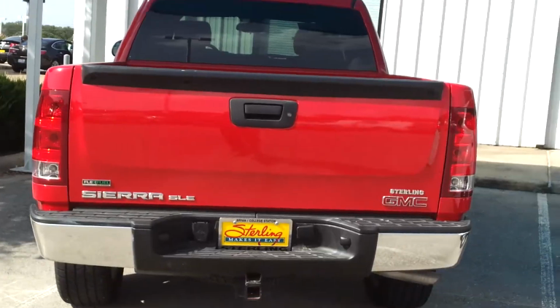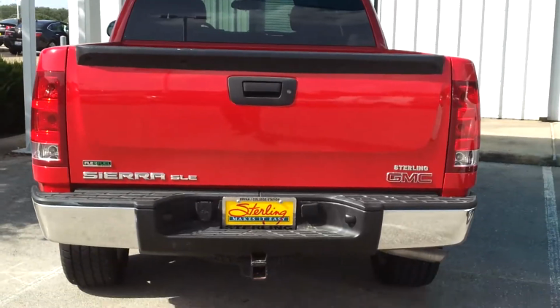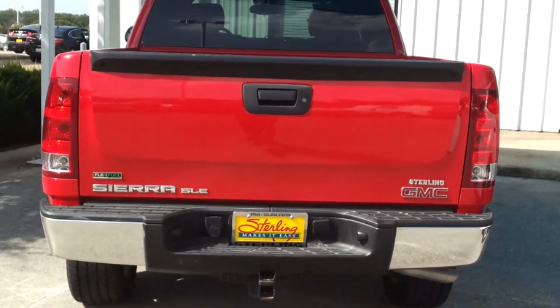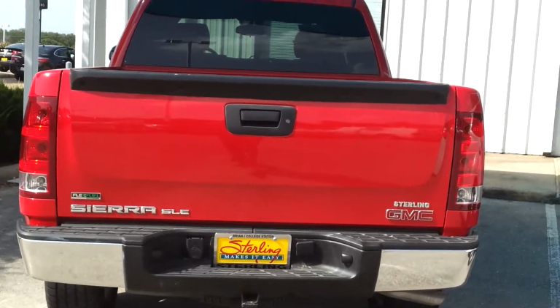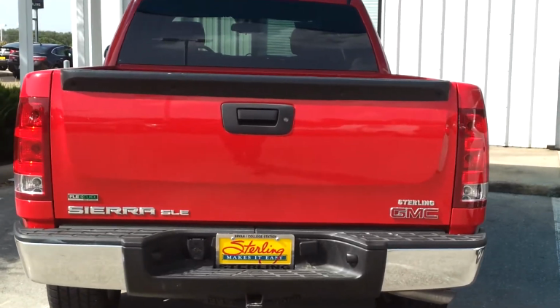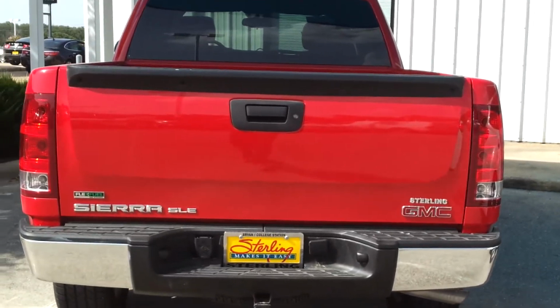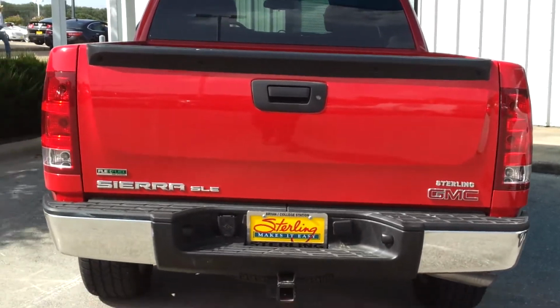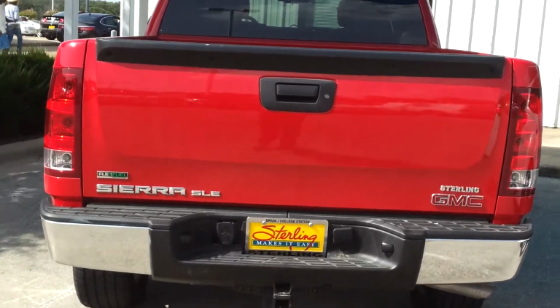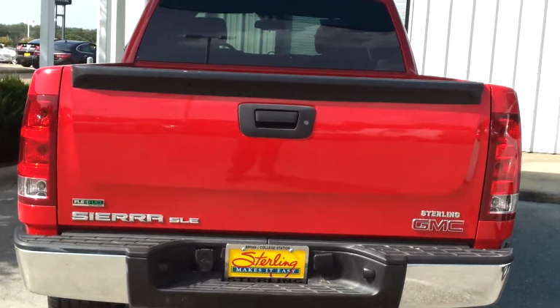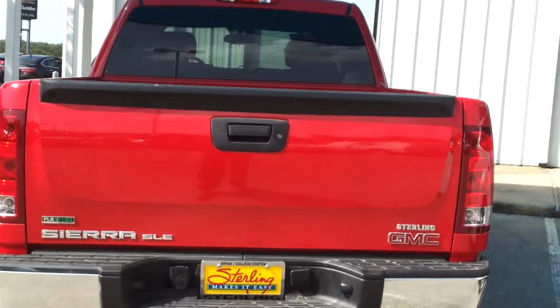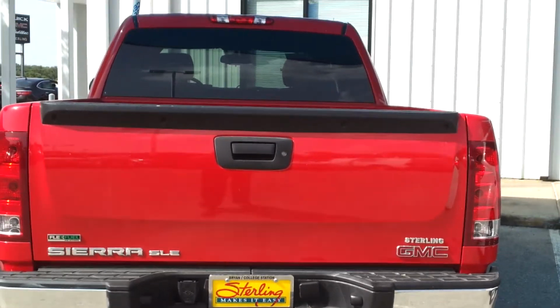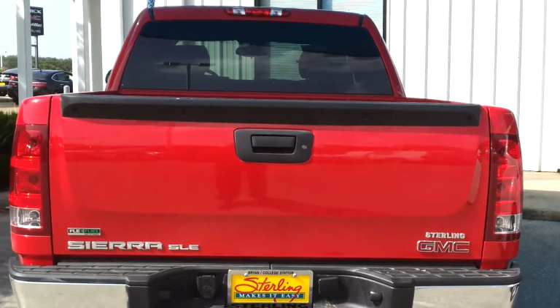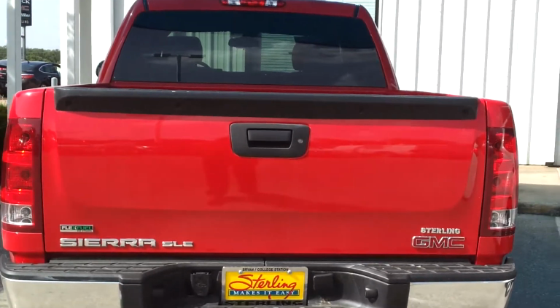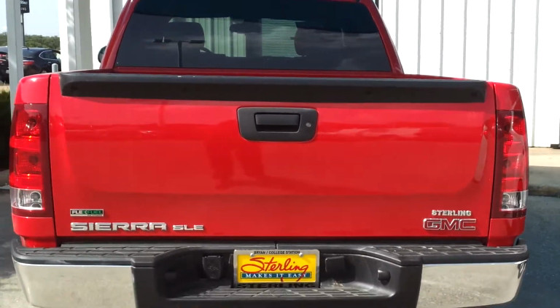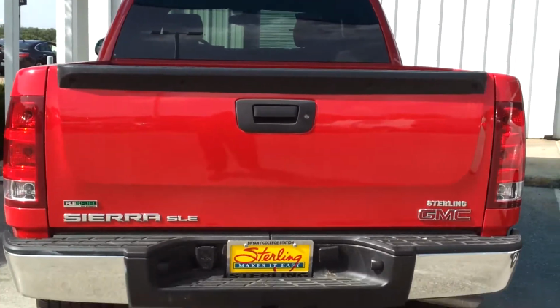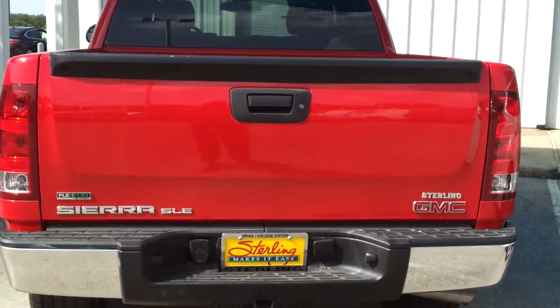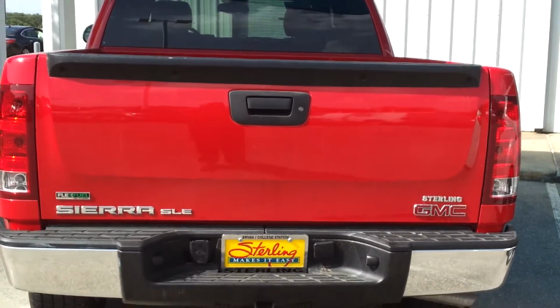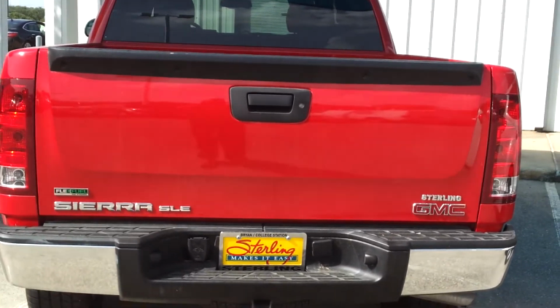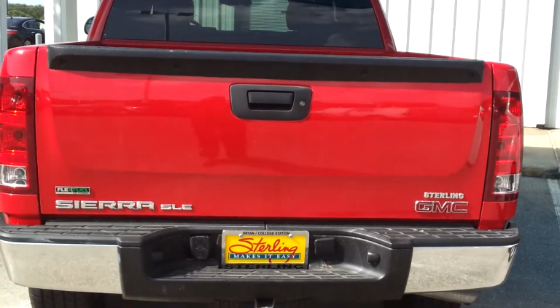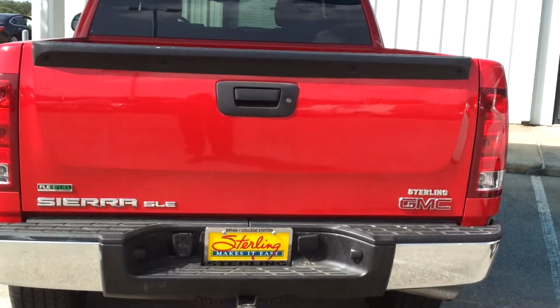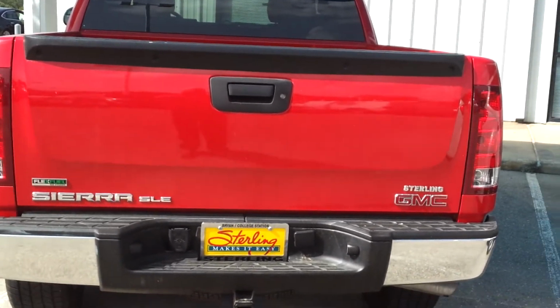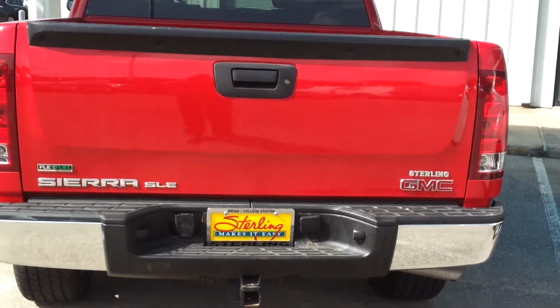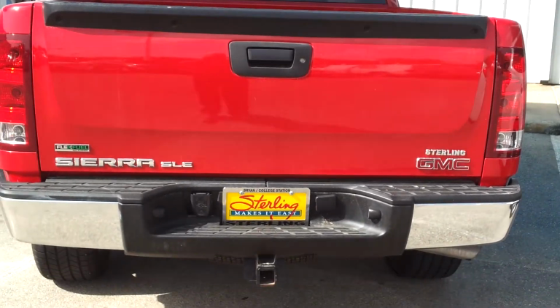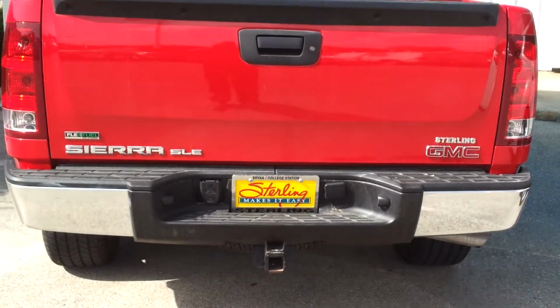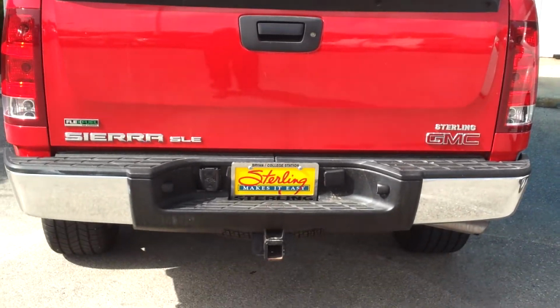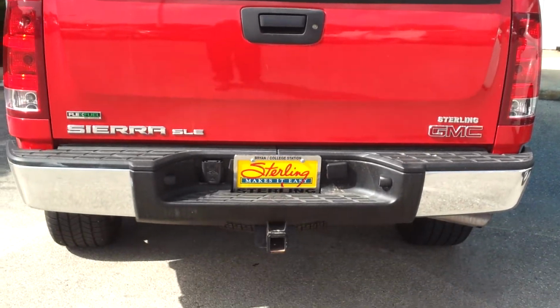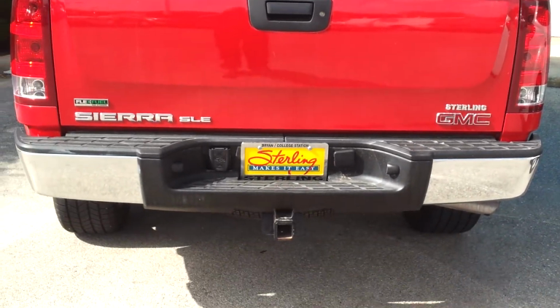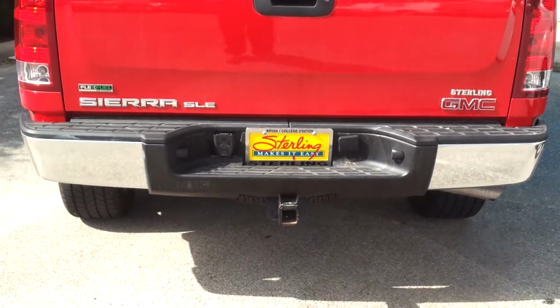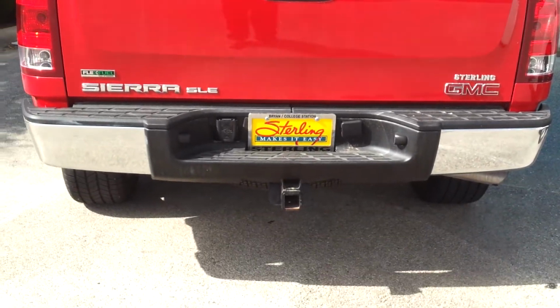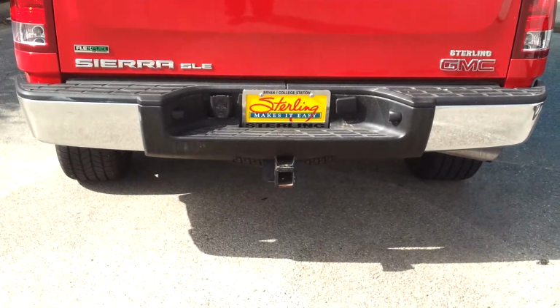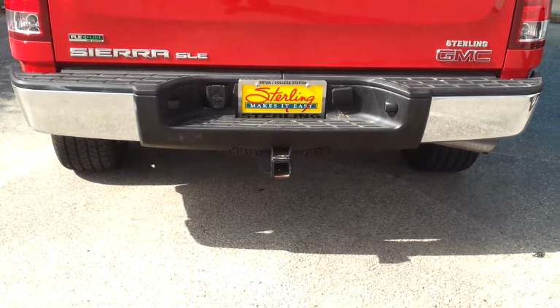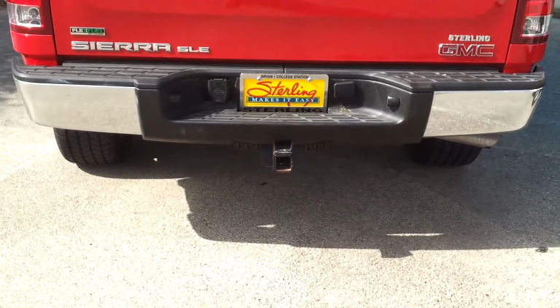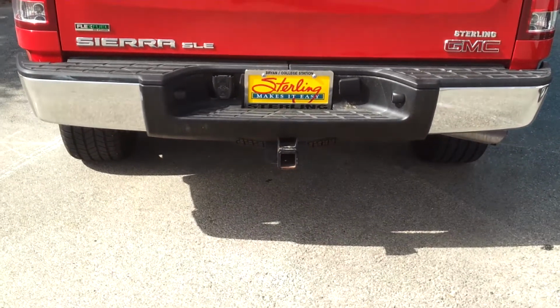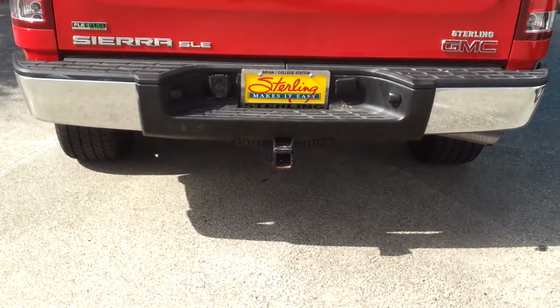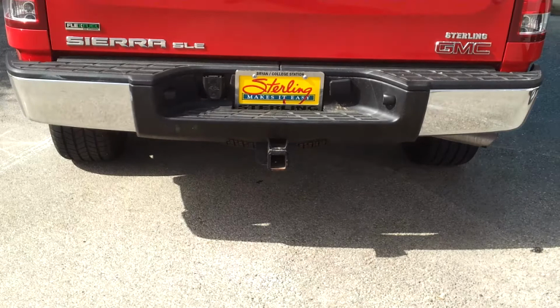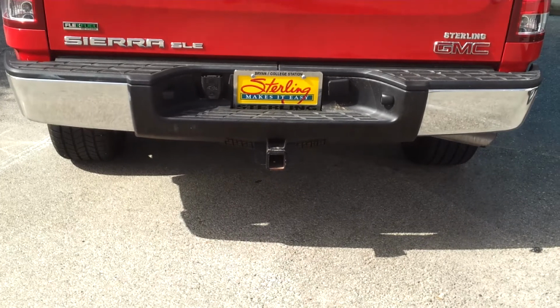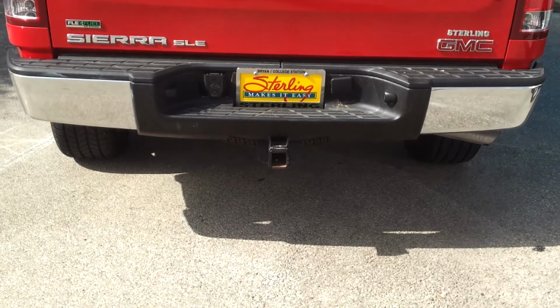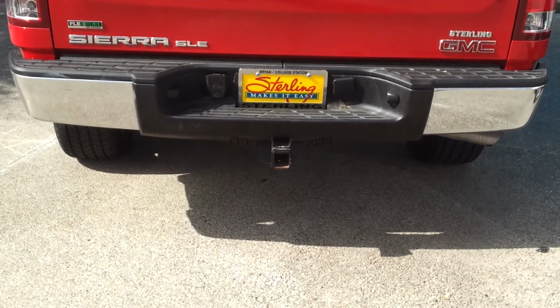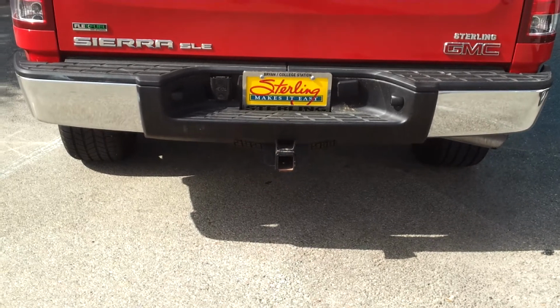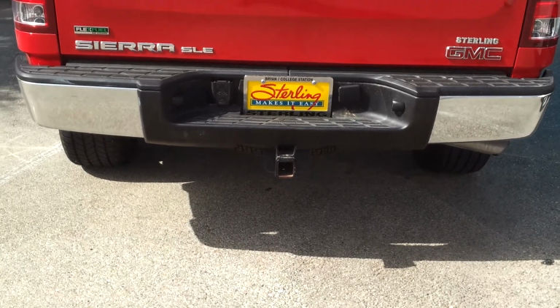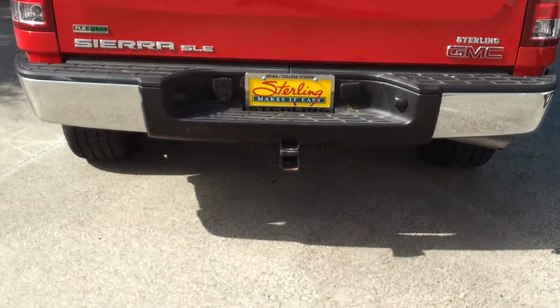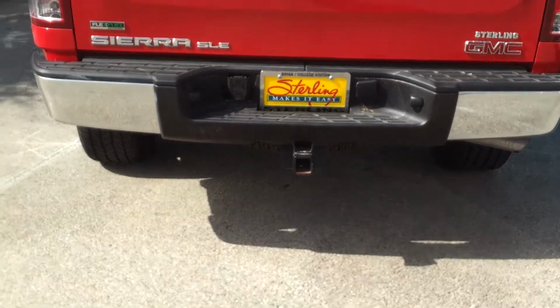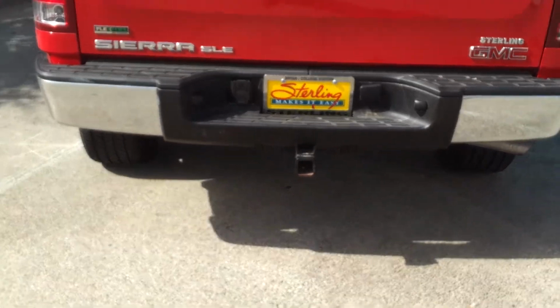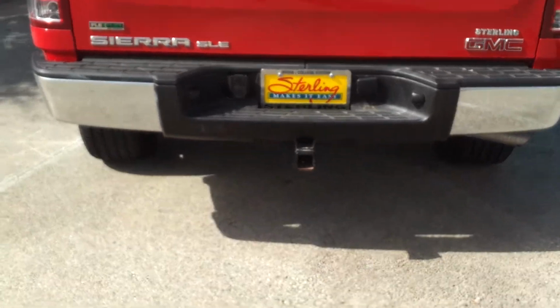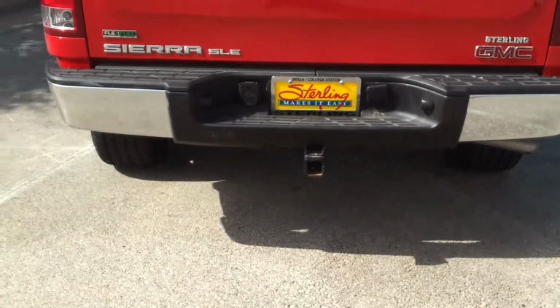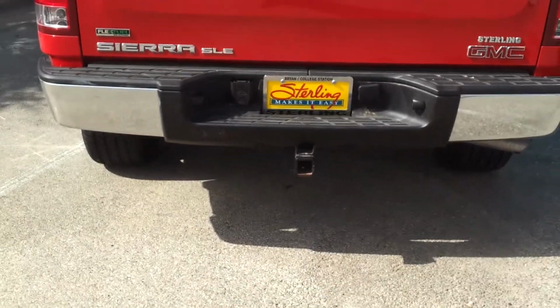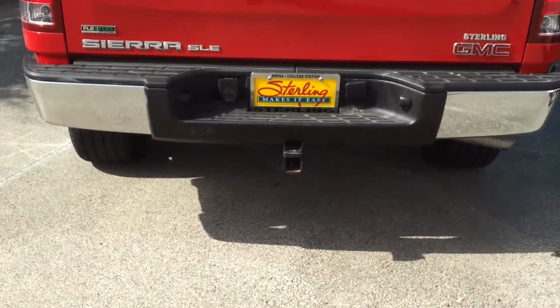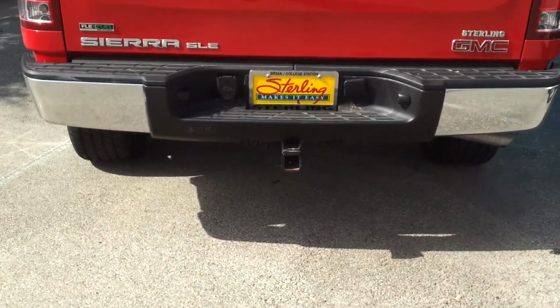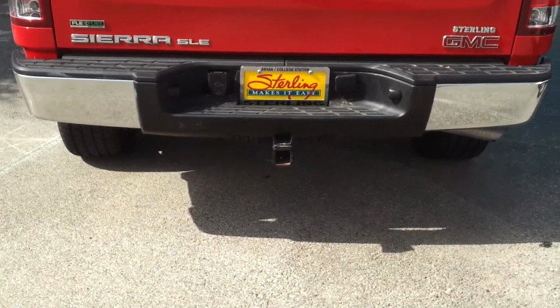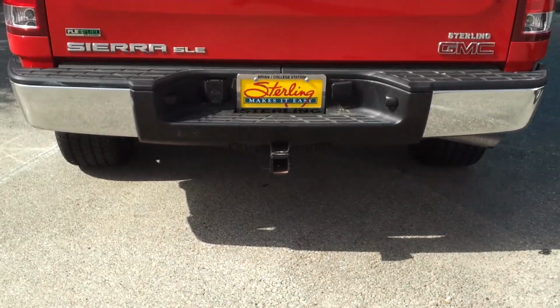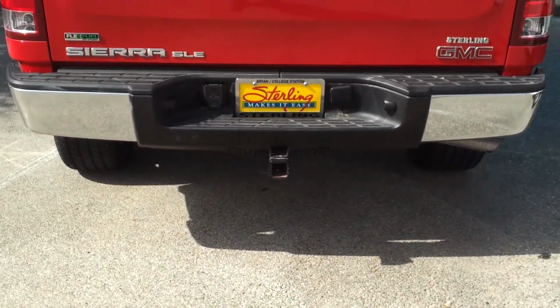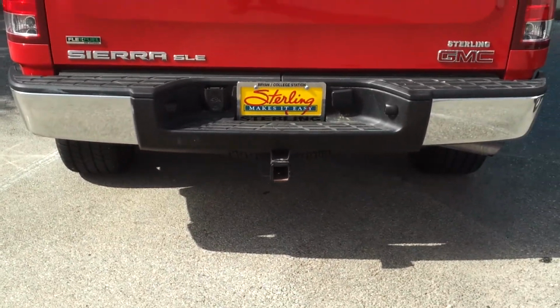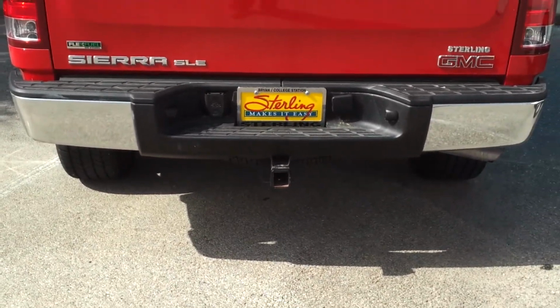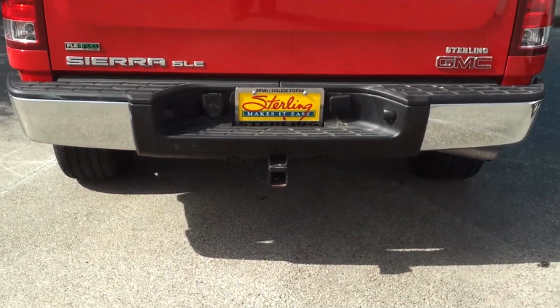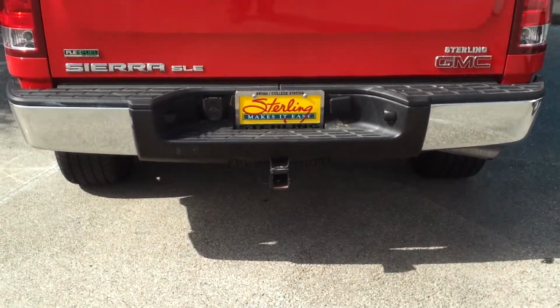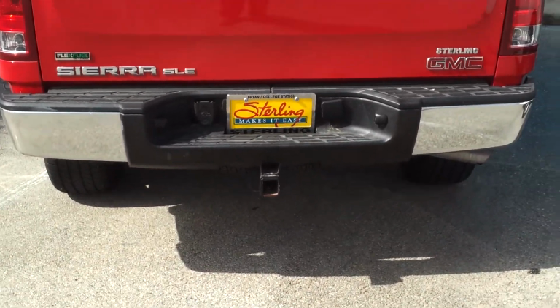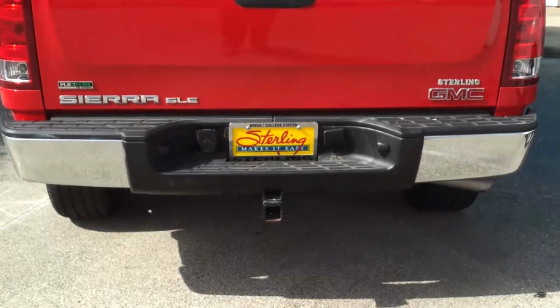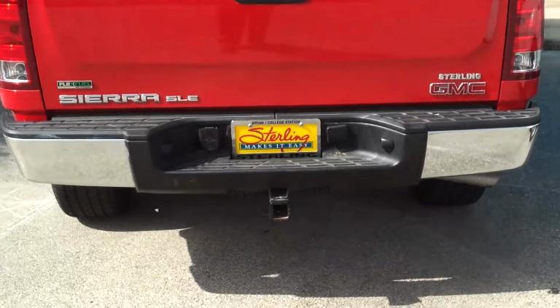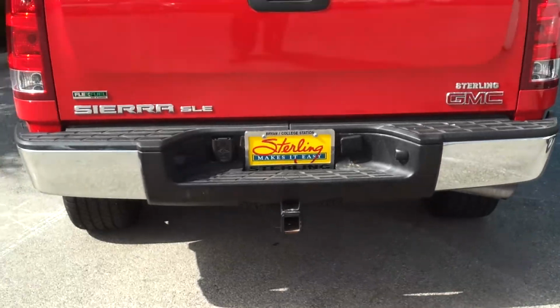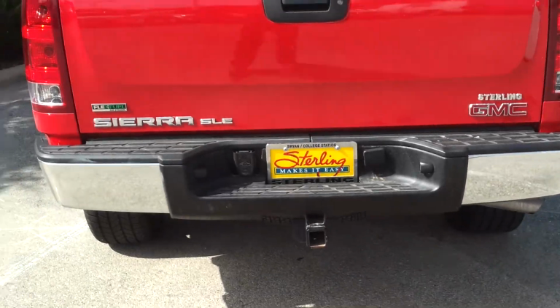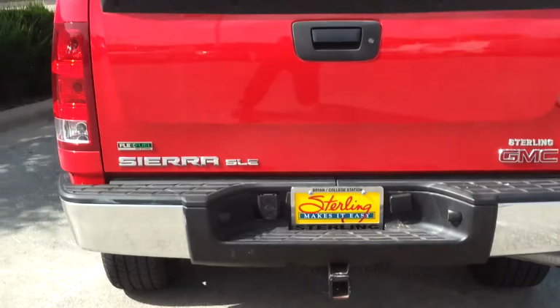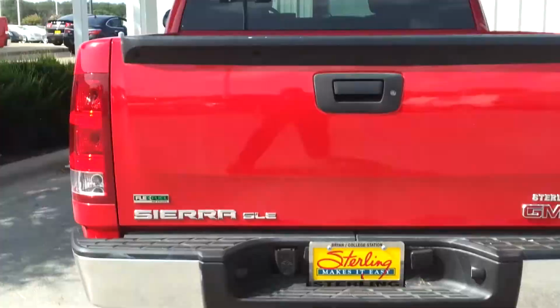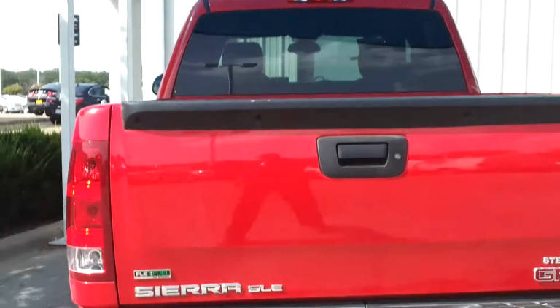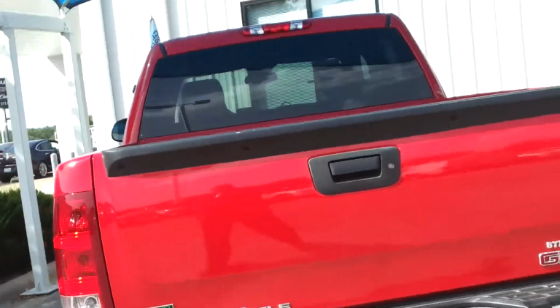This one does have the locking tailgate. You've also got the trailering provisions with the engine oil and transmission coolers.